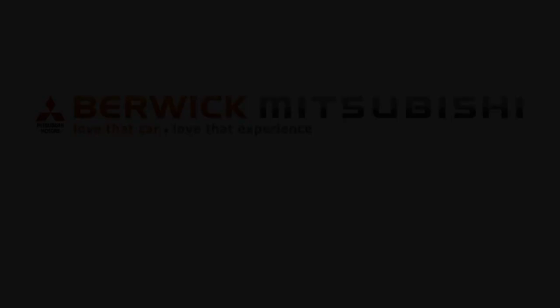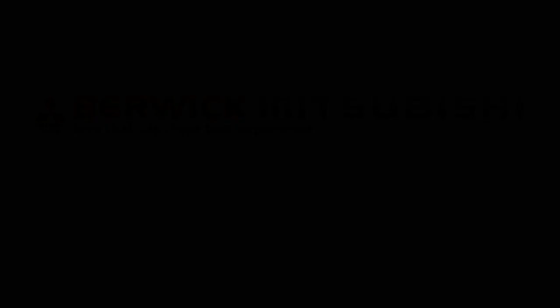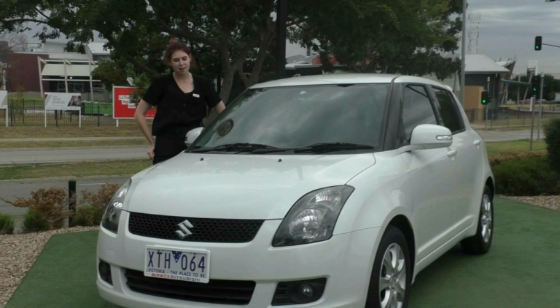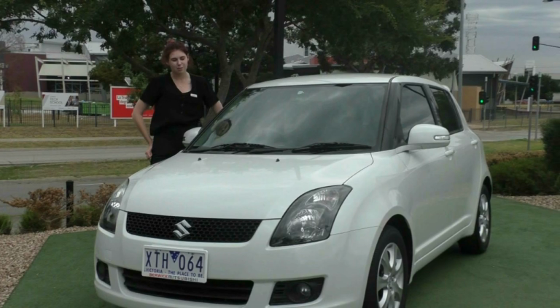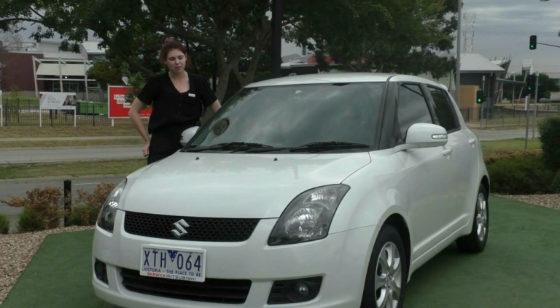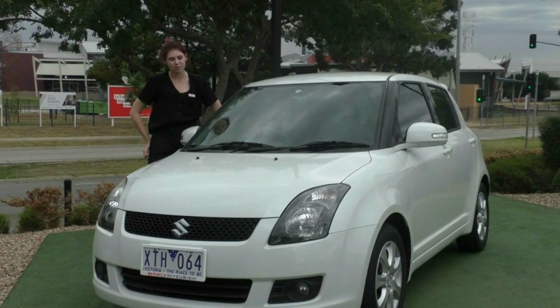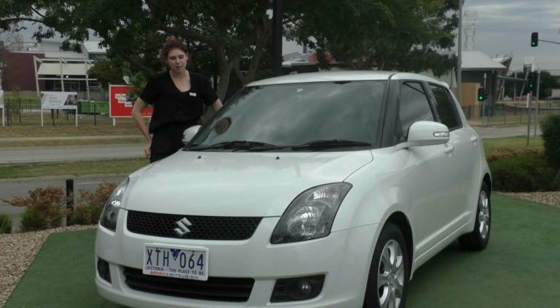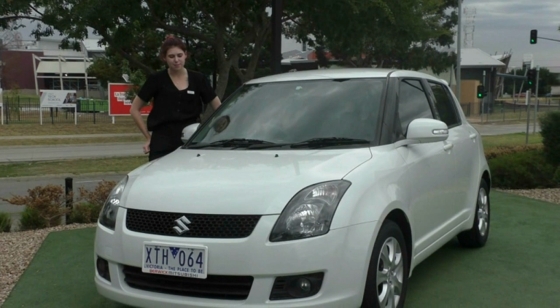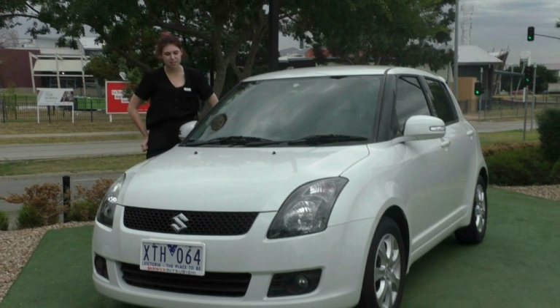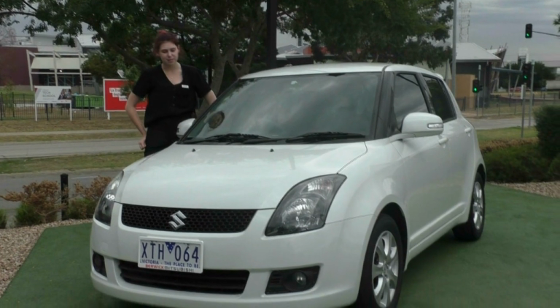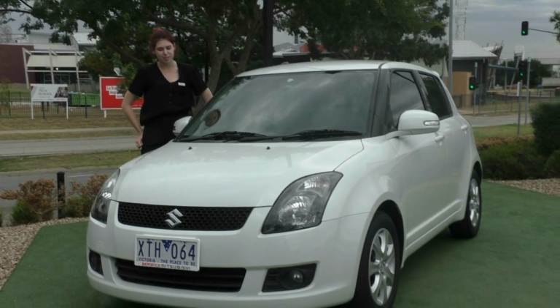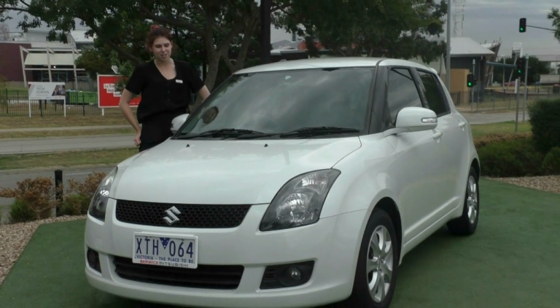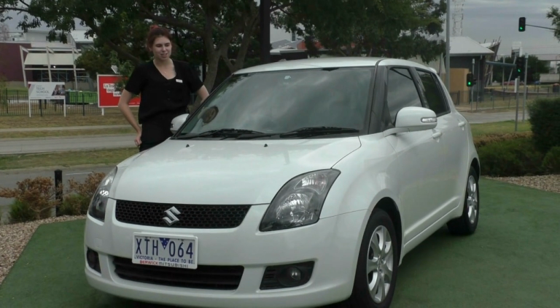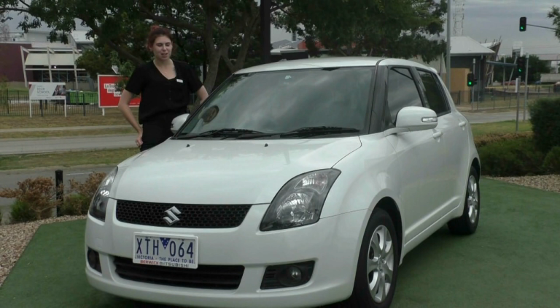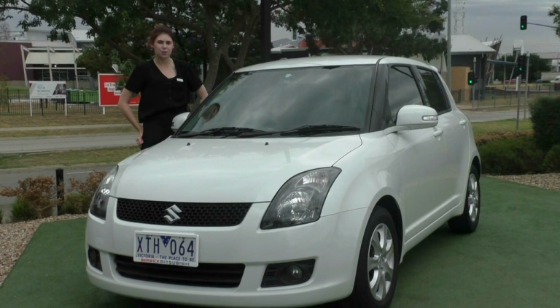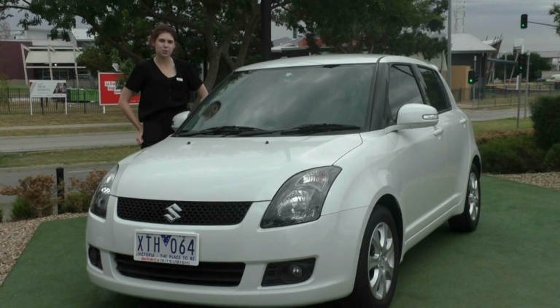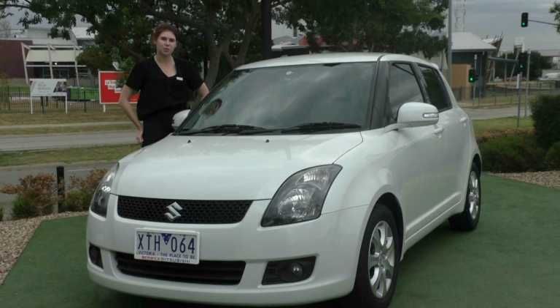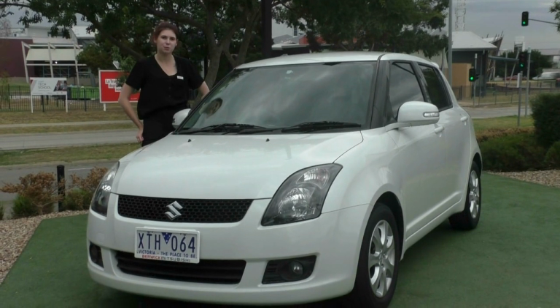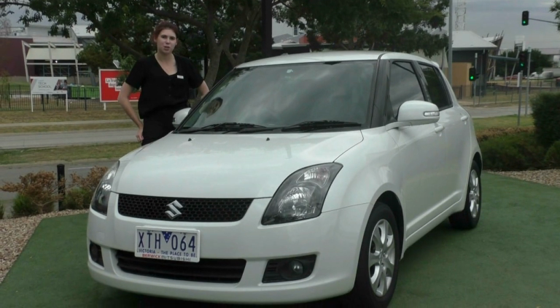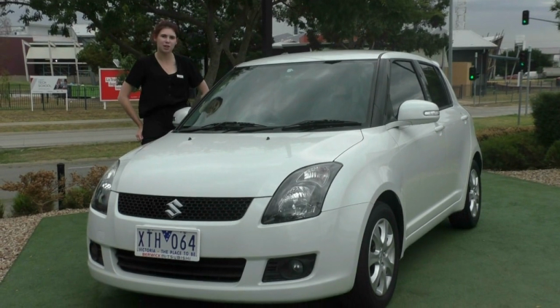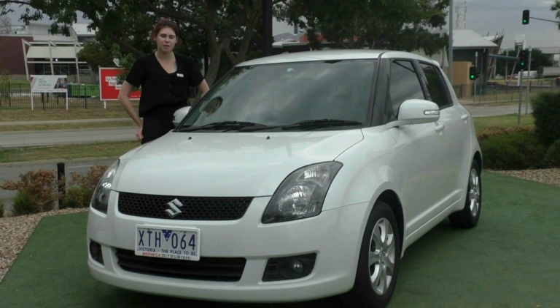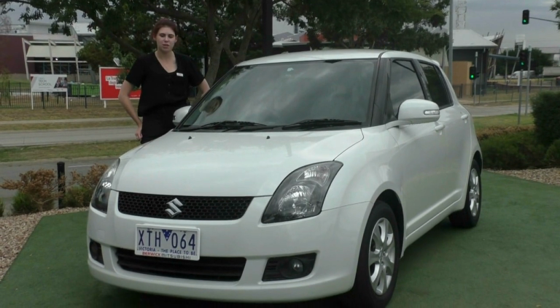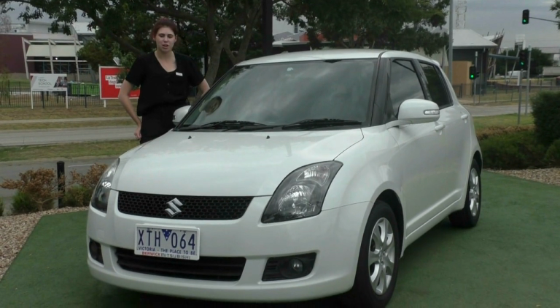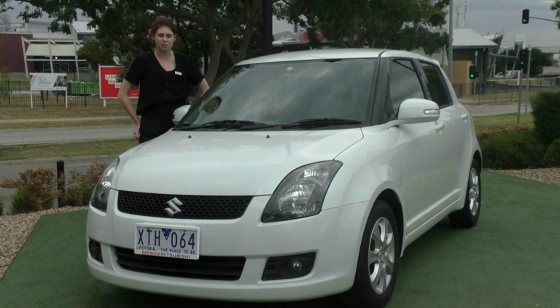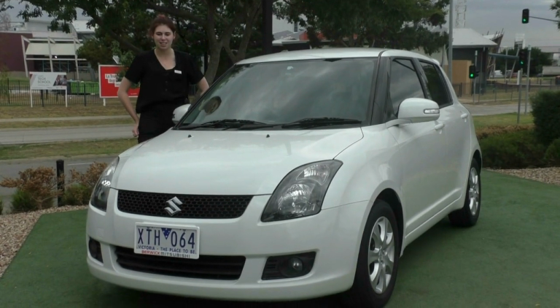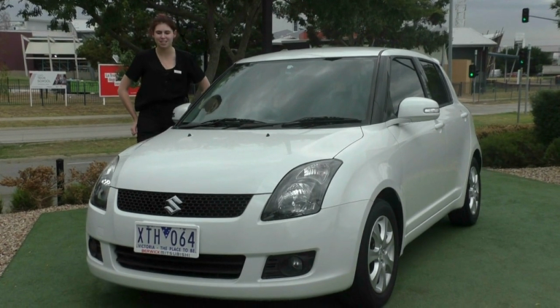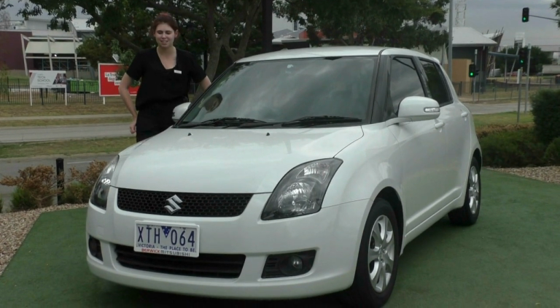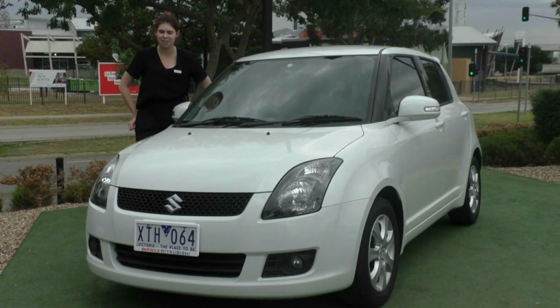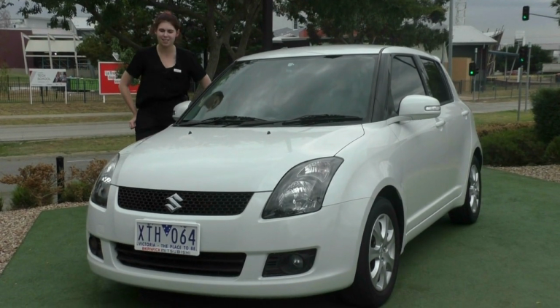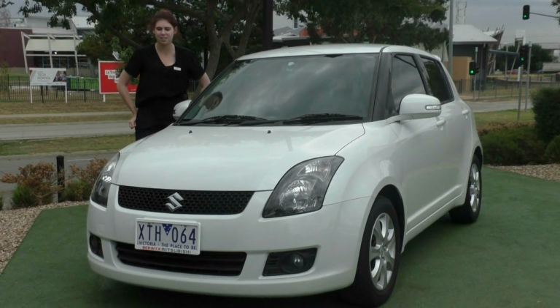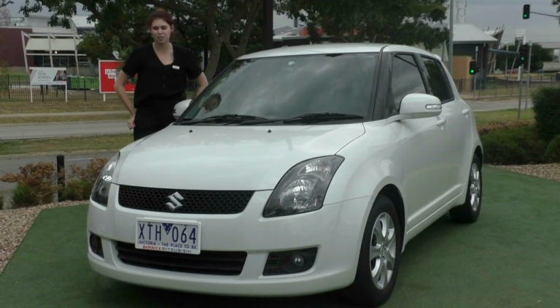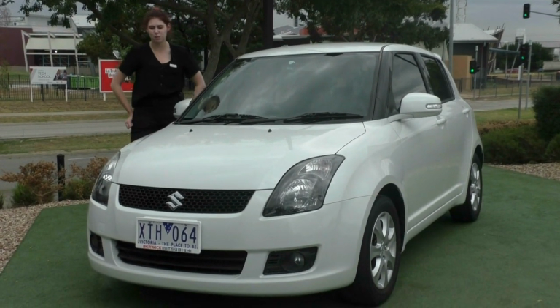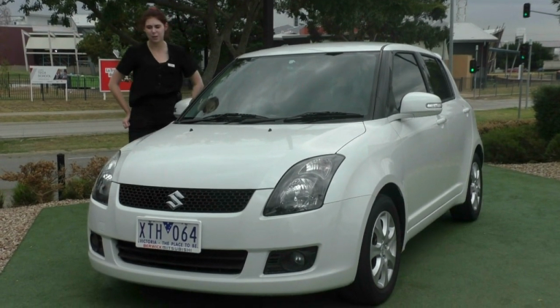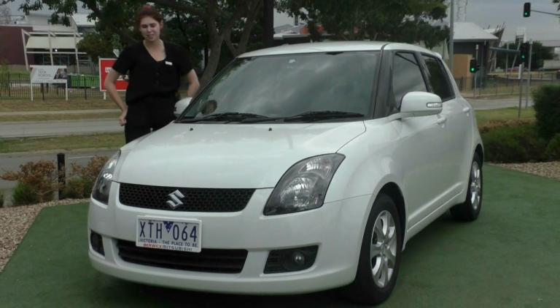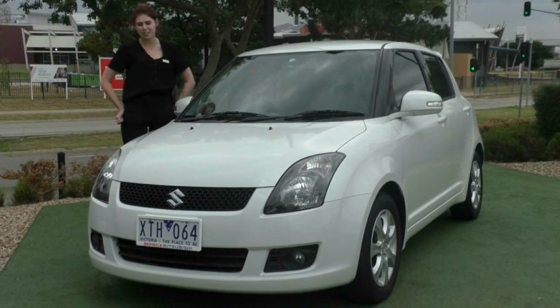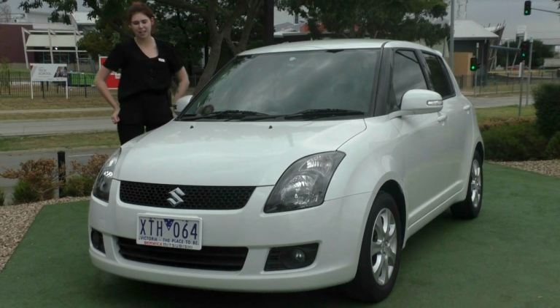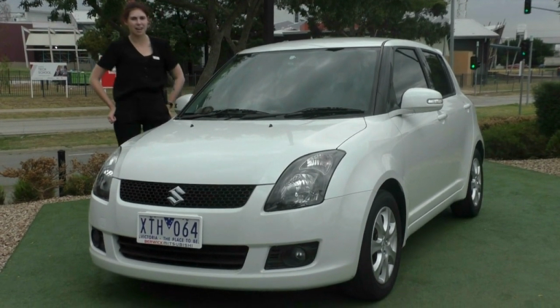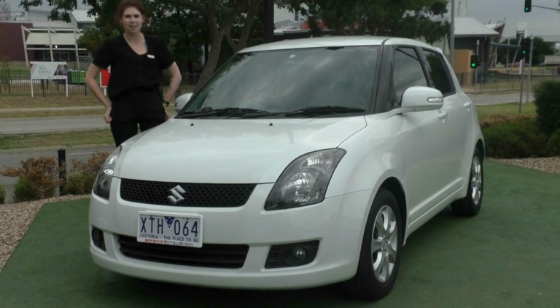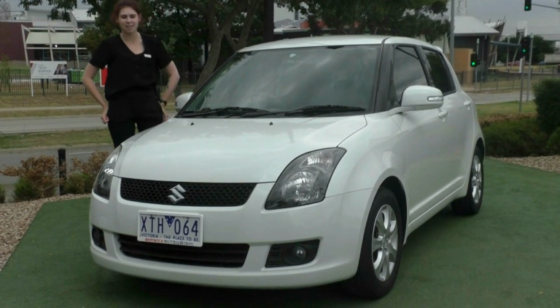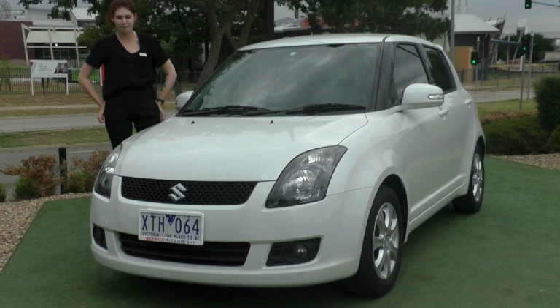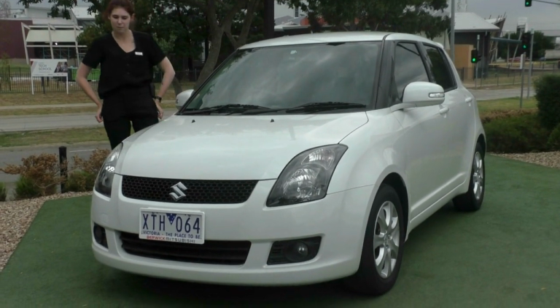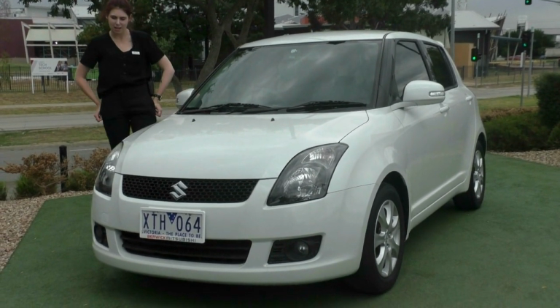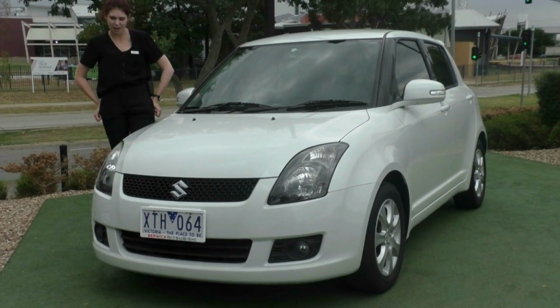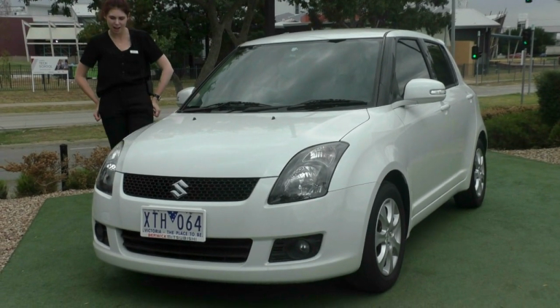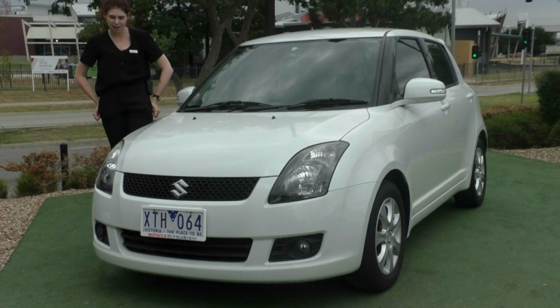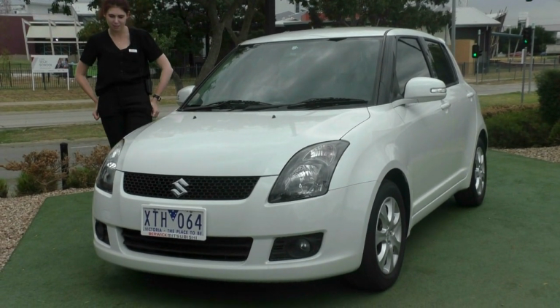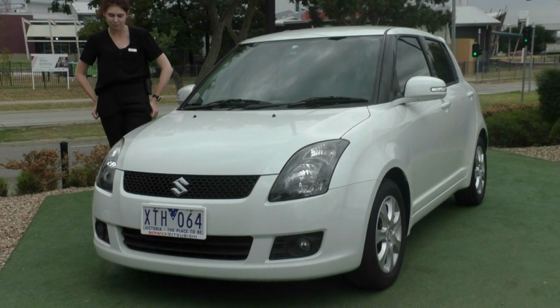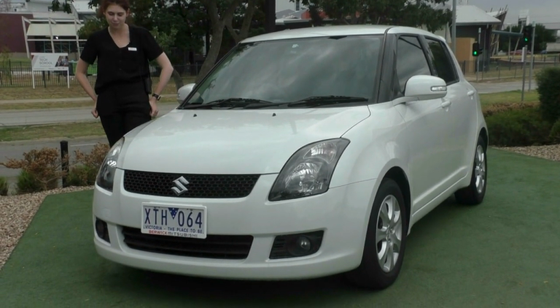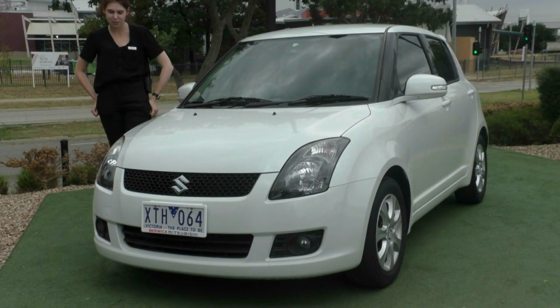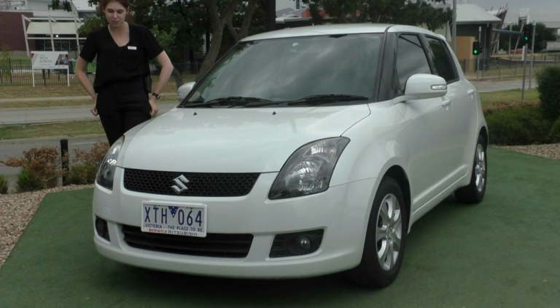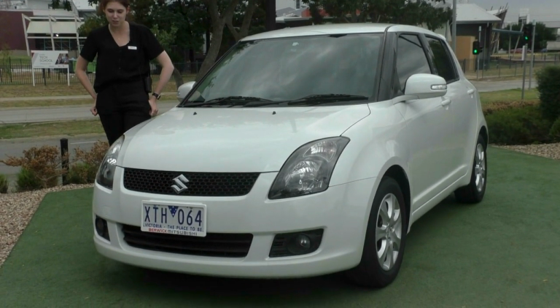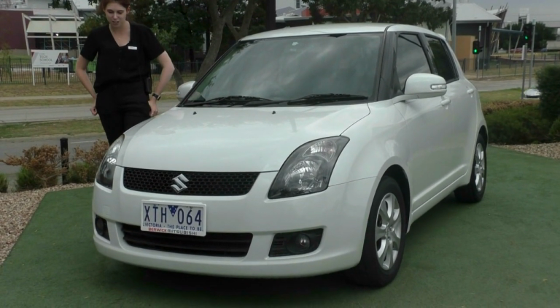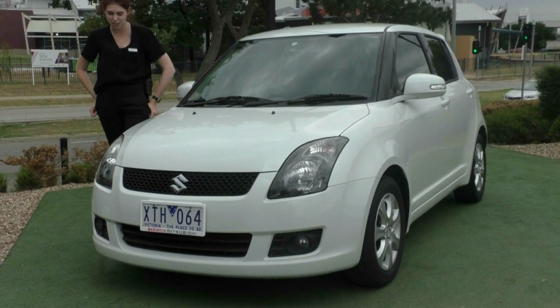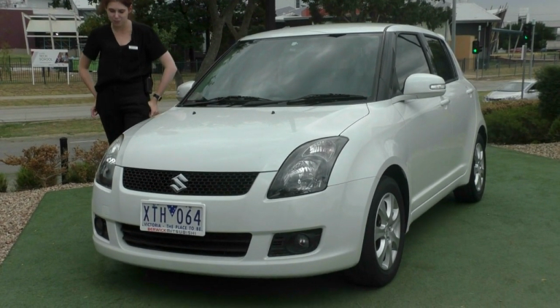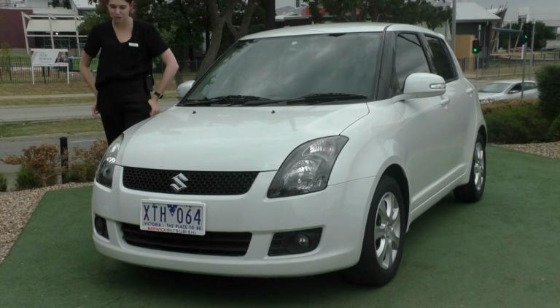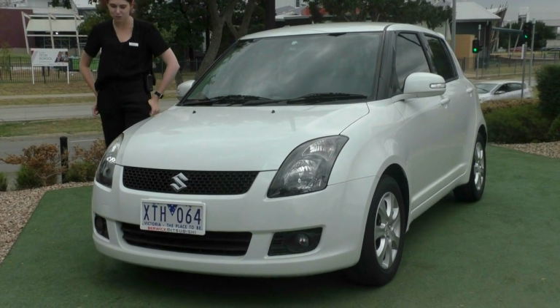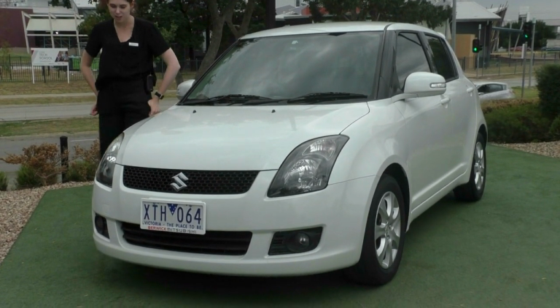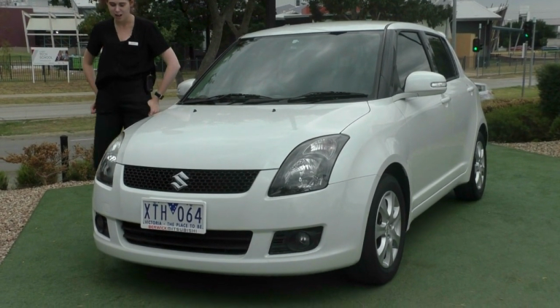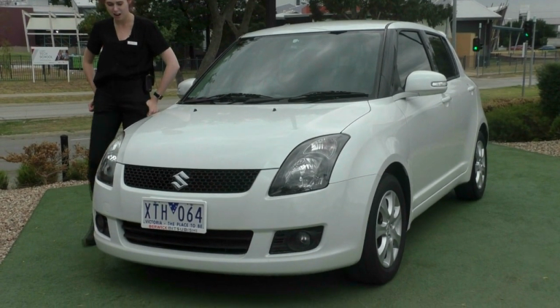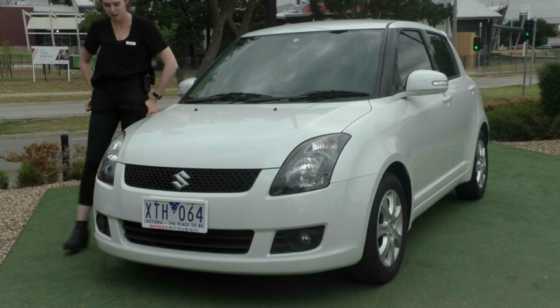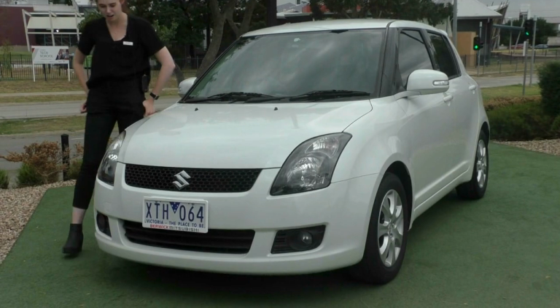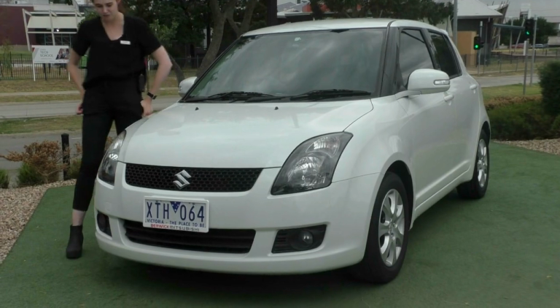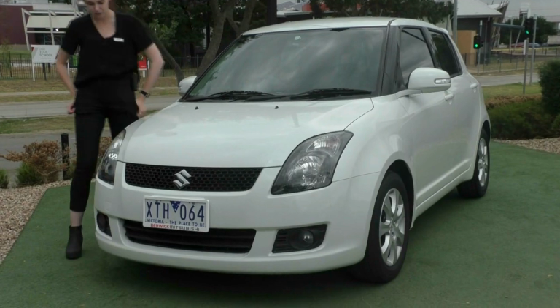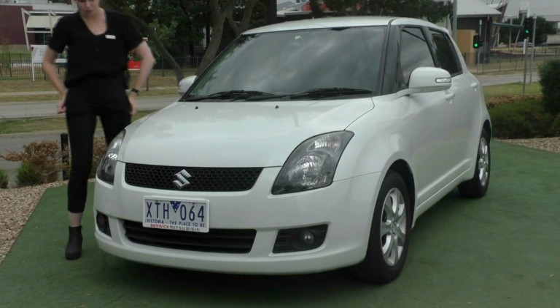Hi, welcome to Very Good Mitsubishi. Today we're doing a walk around video on this stunning 2010 Suzuki Swift RE4.